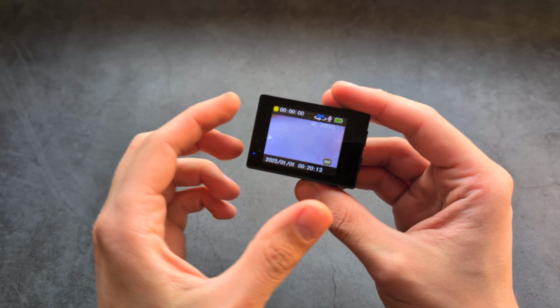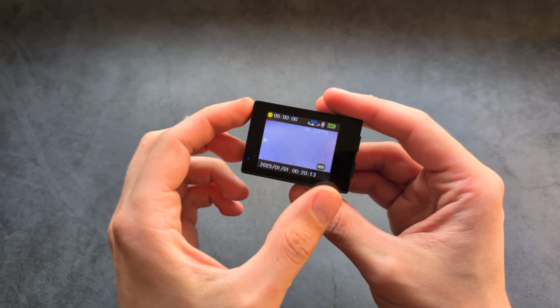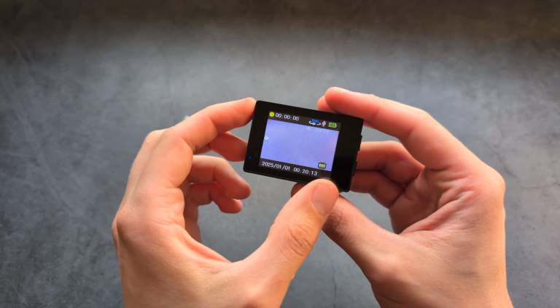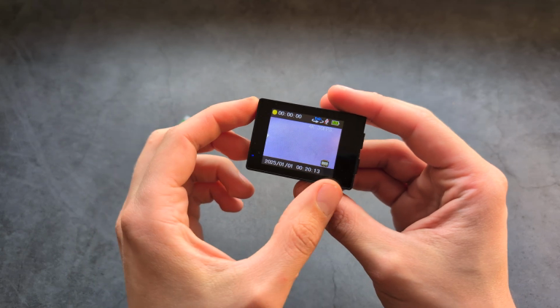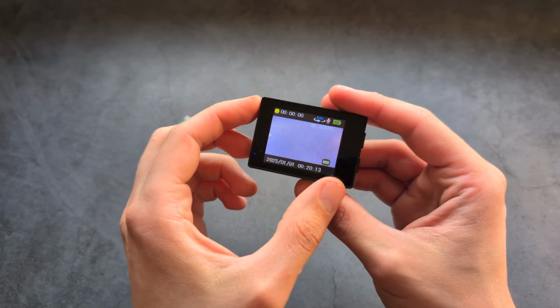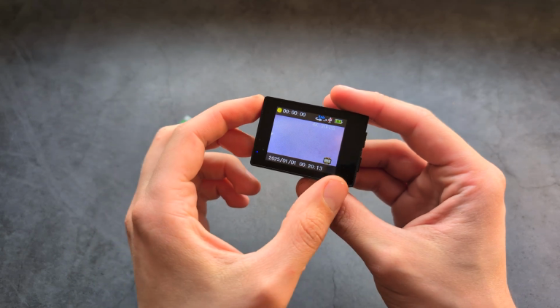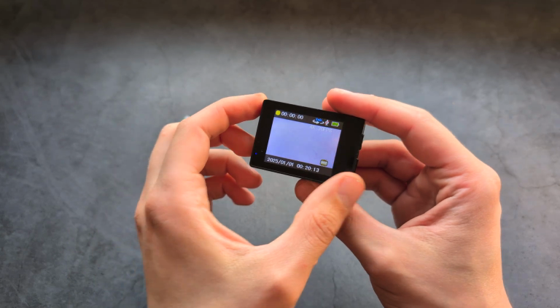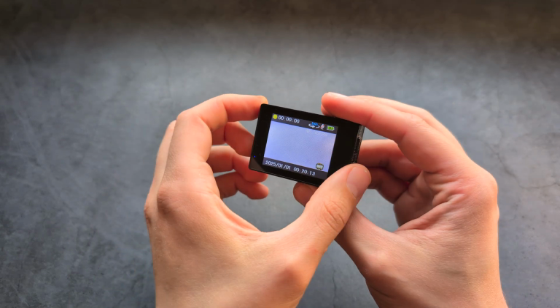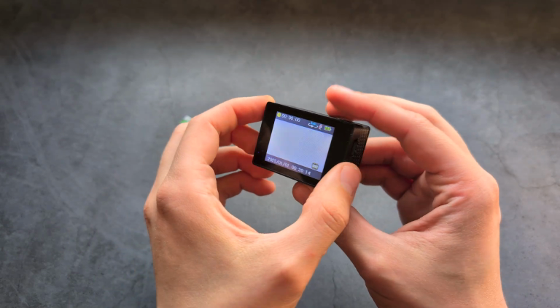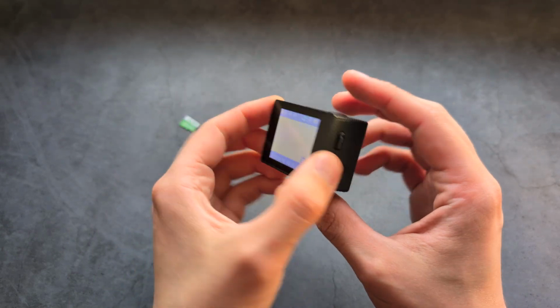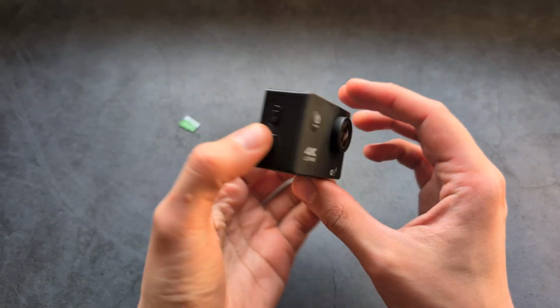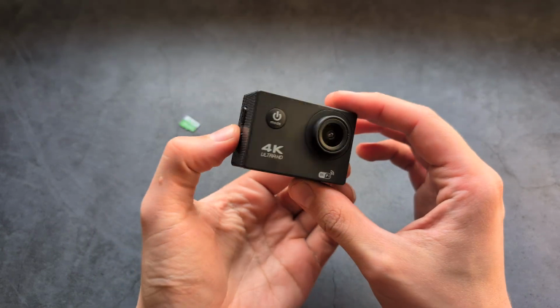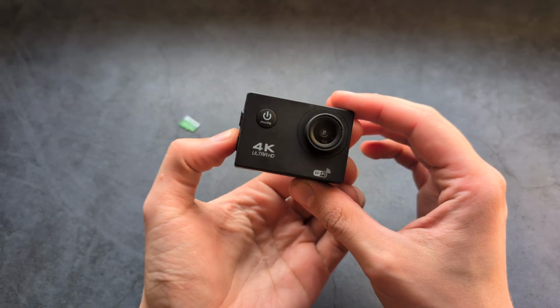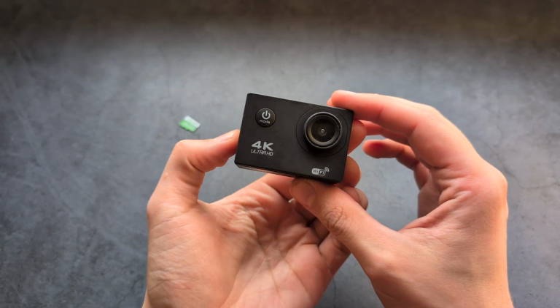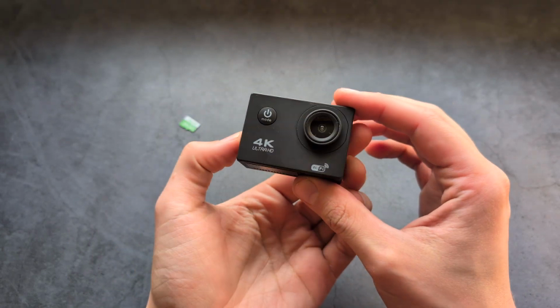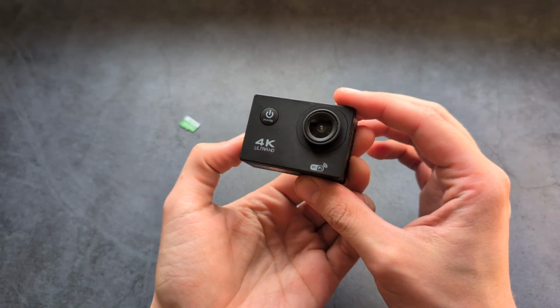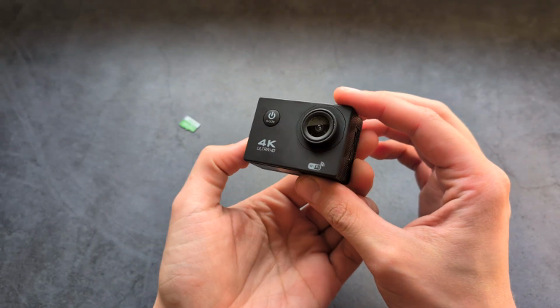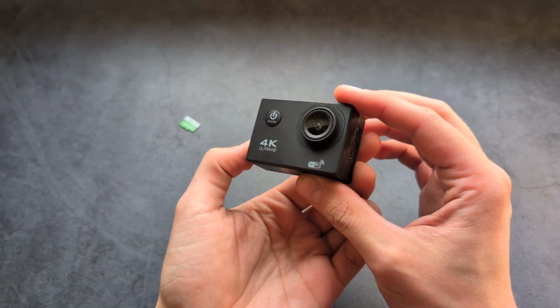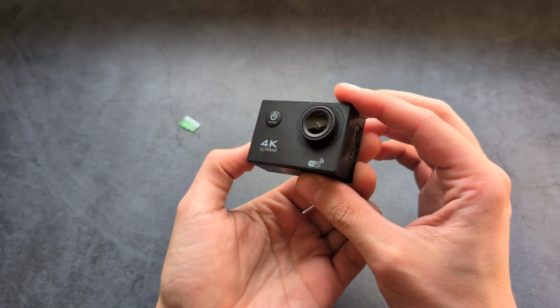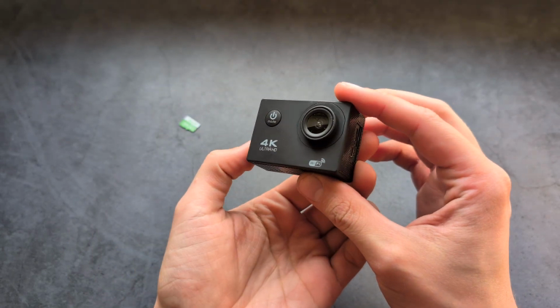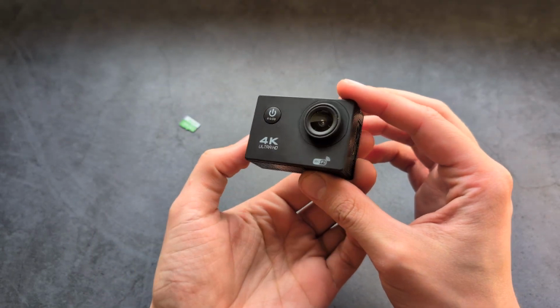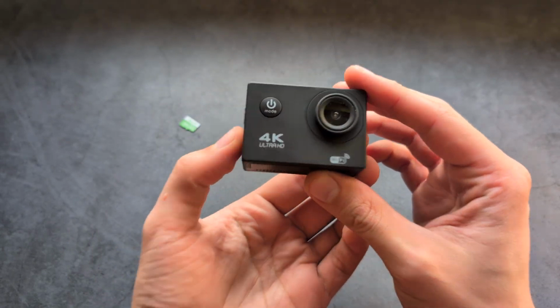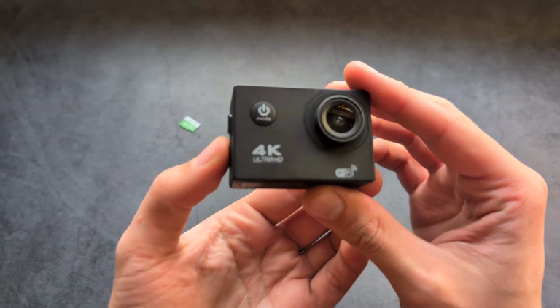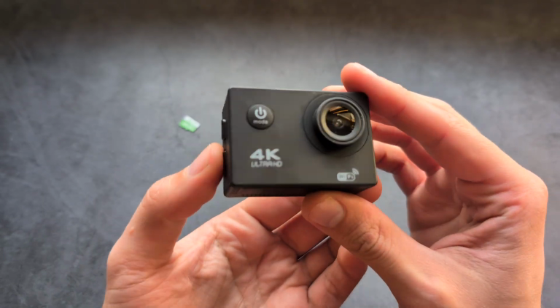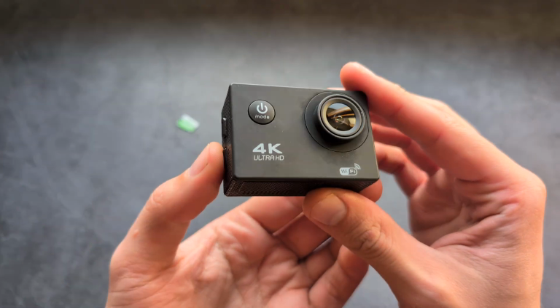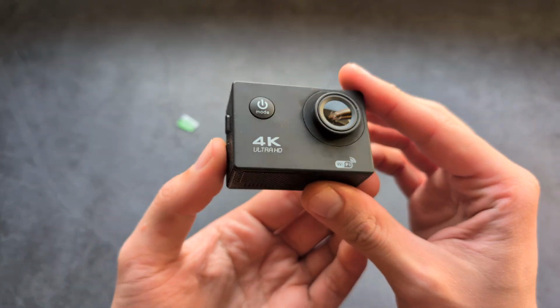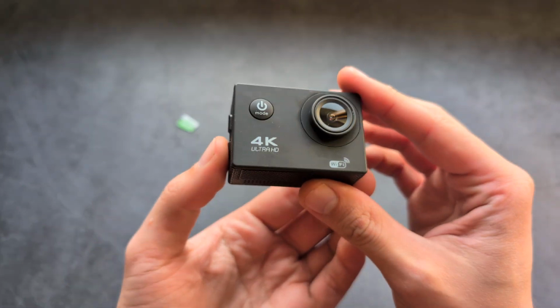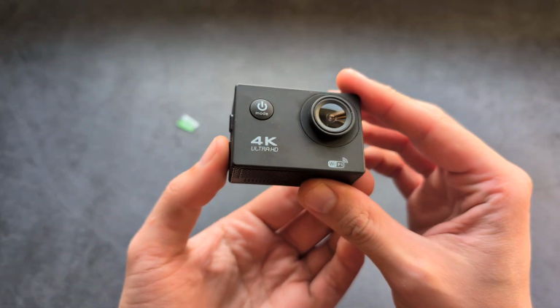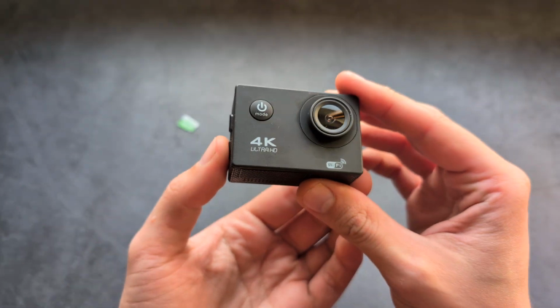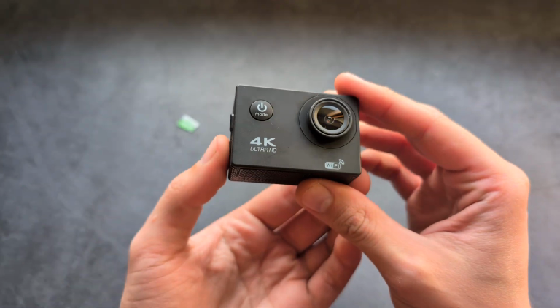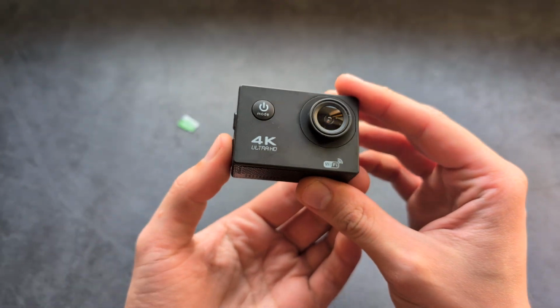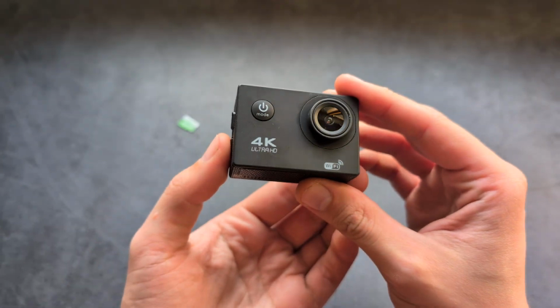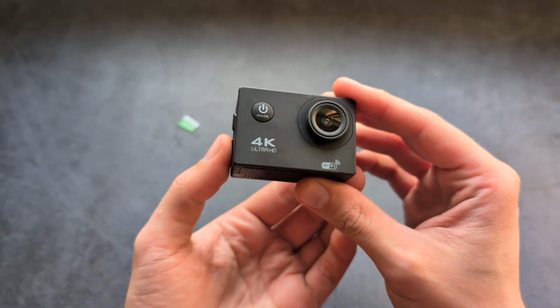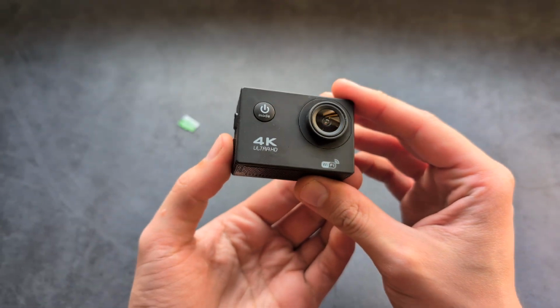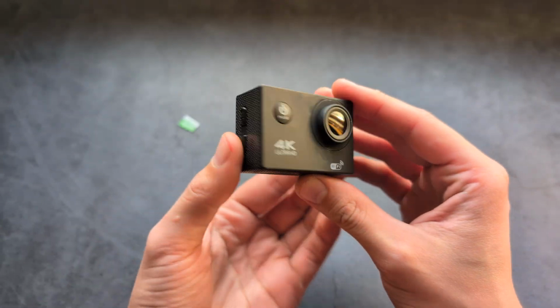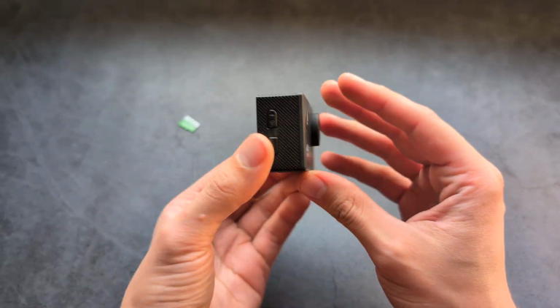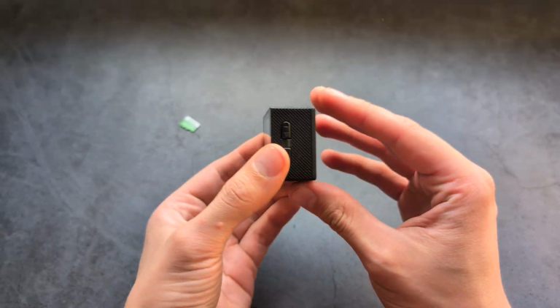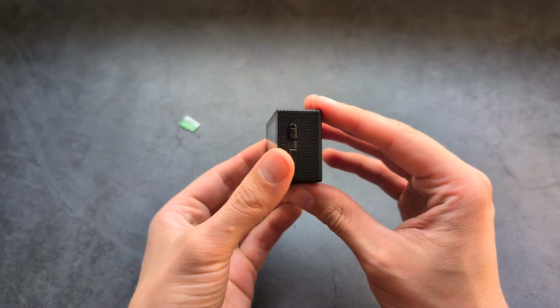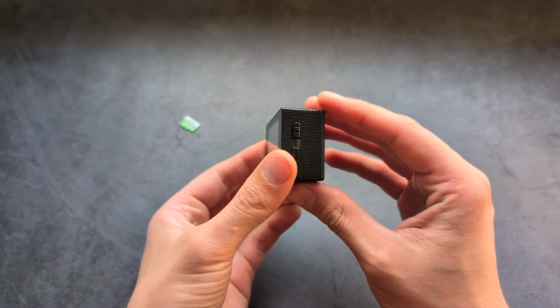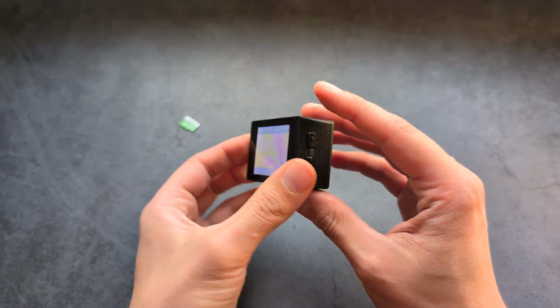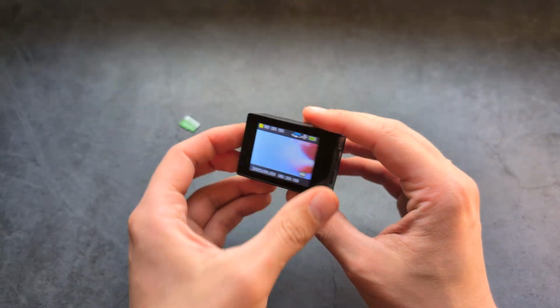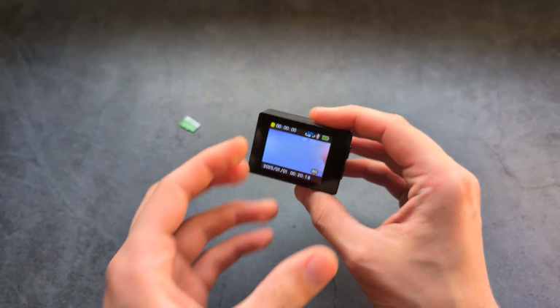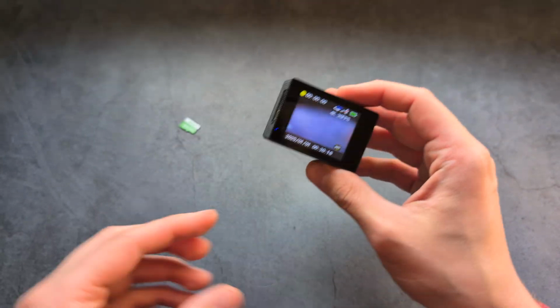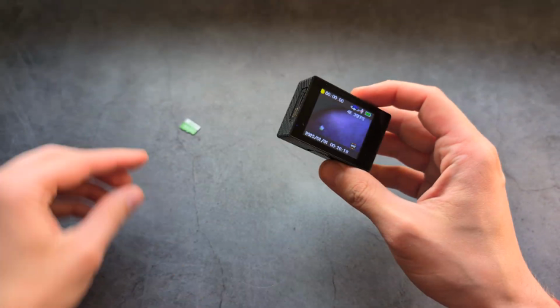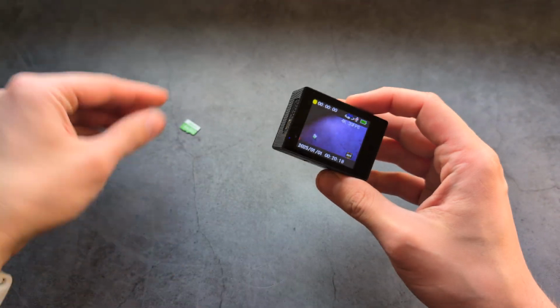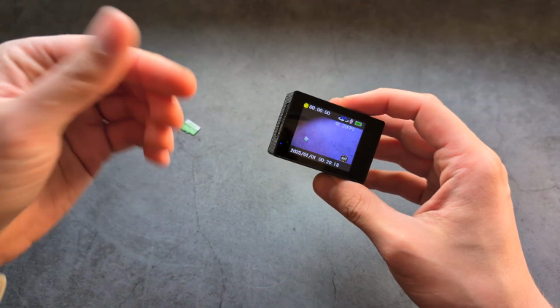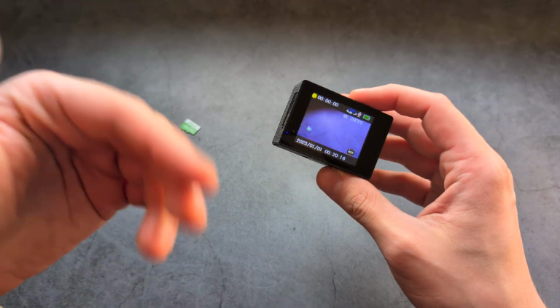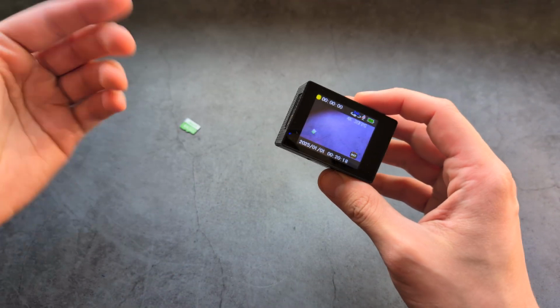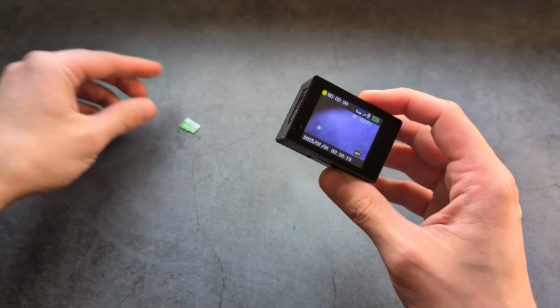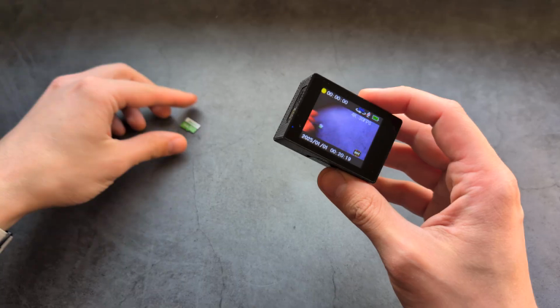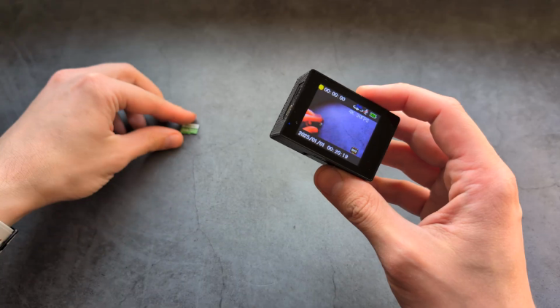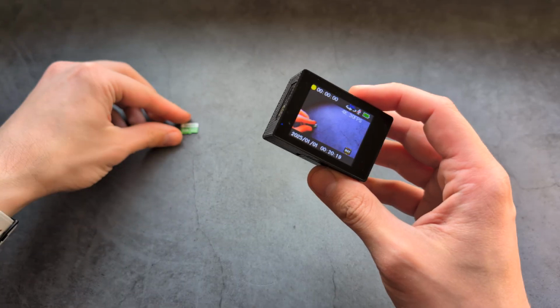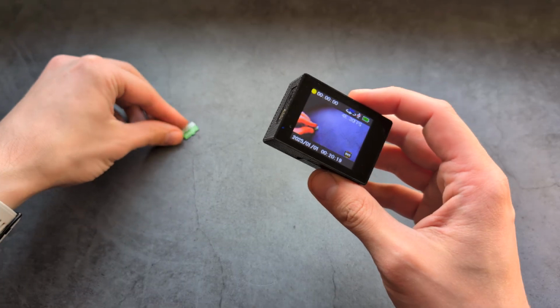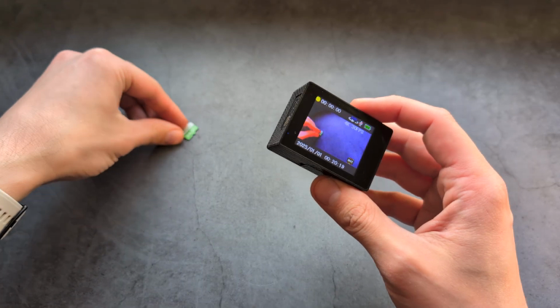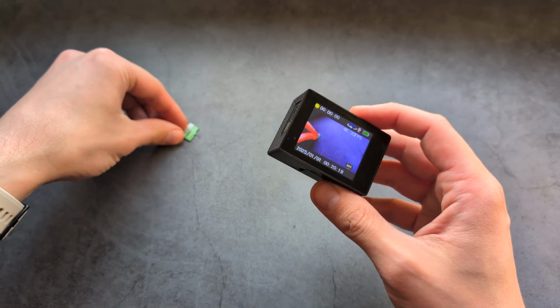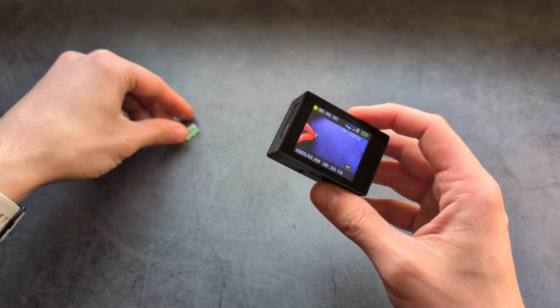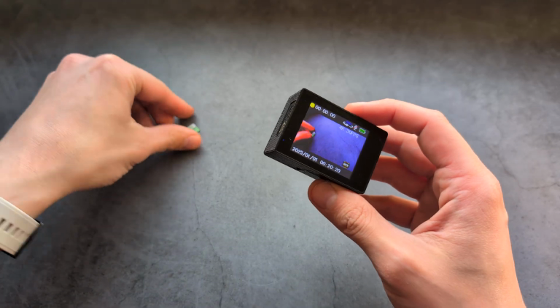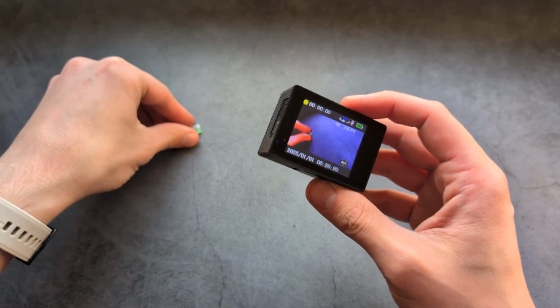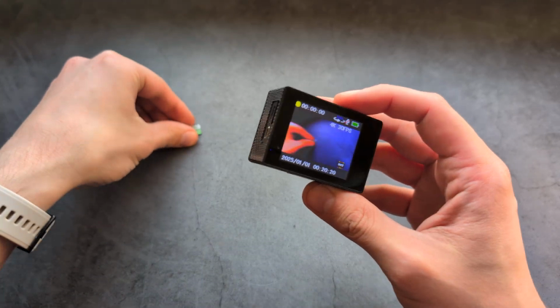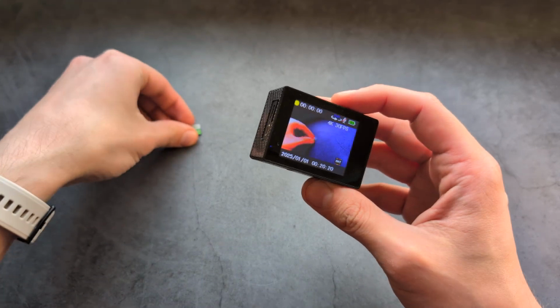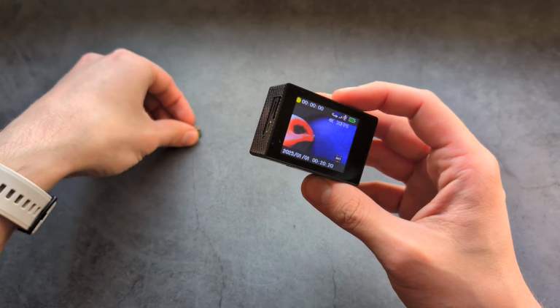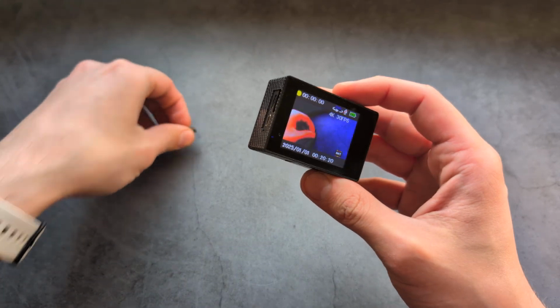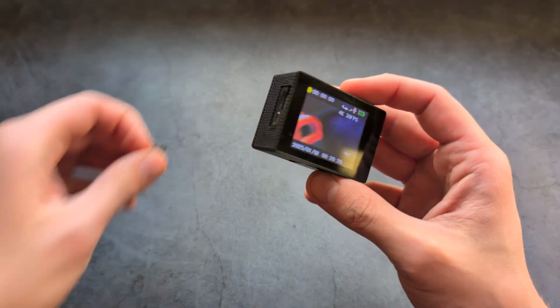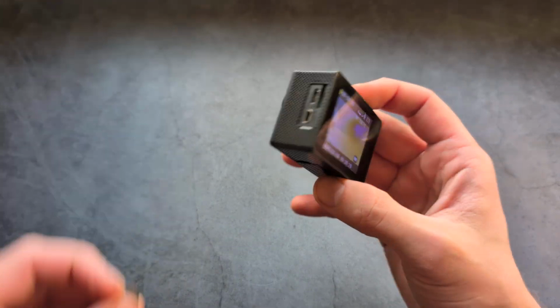Let me show you how to insert a microSD memory card in this 4K sports action camera and also how to format the card properly.